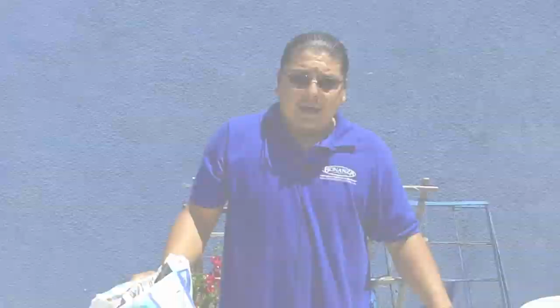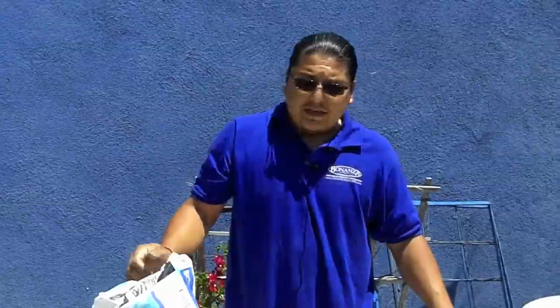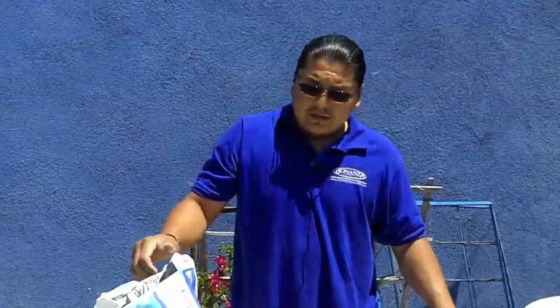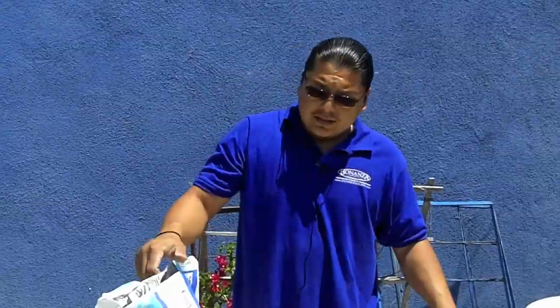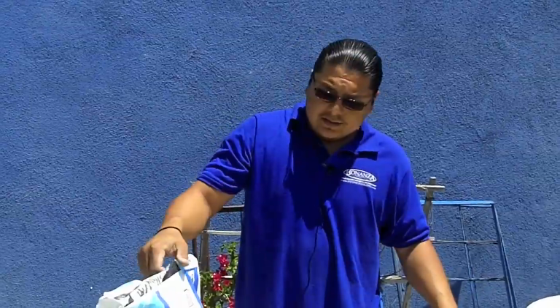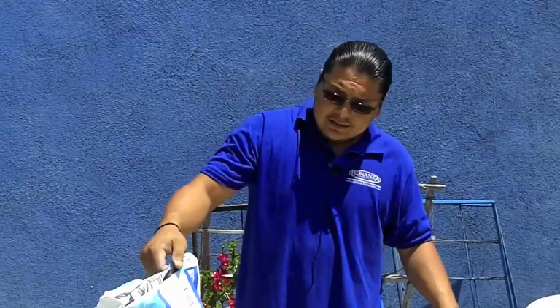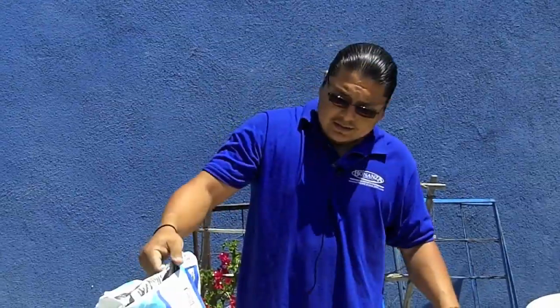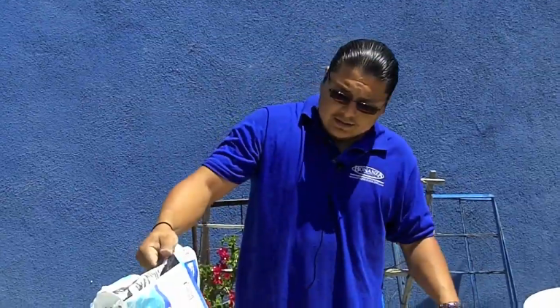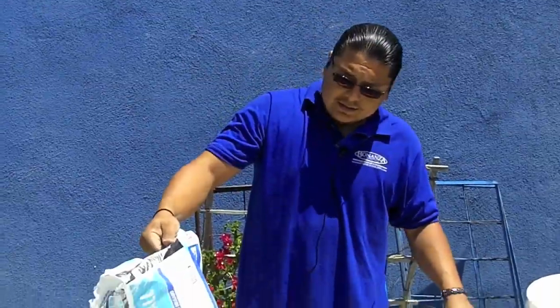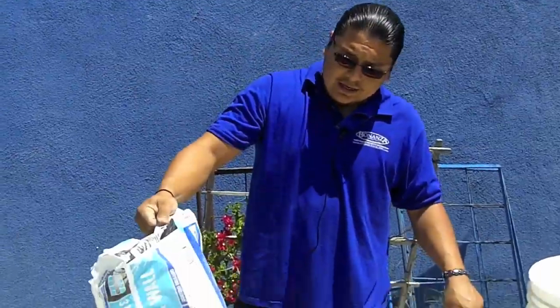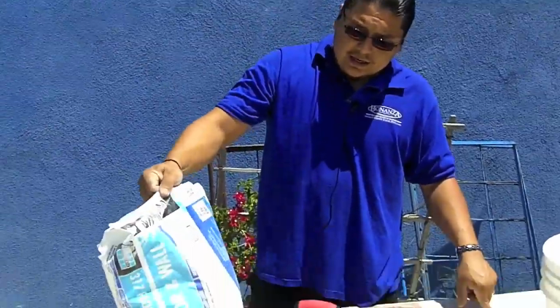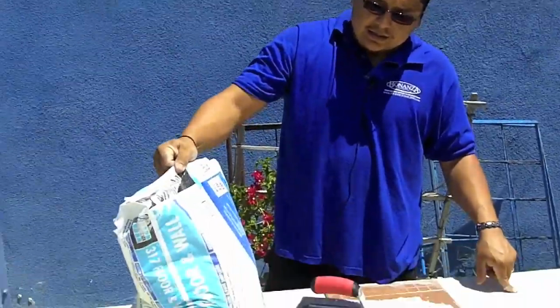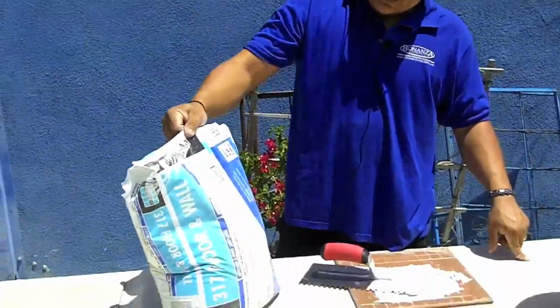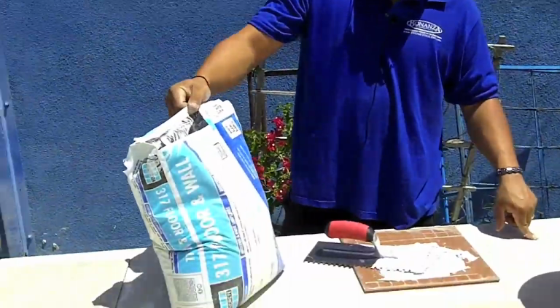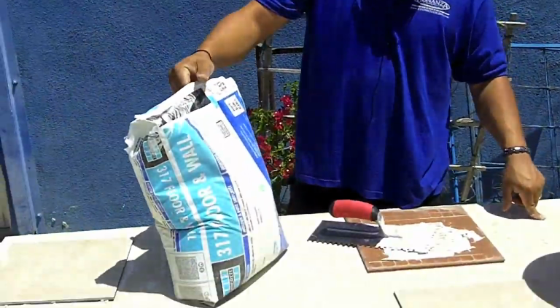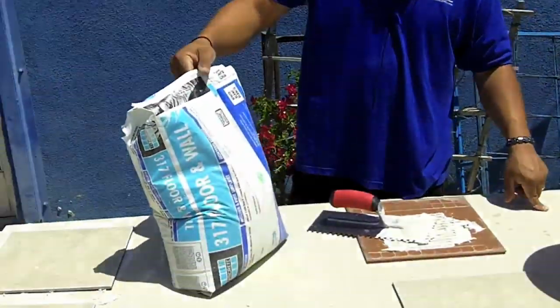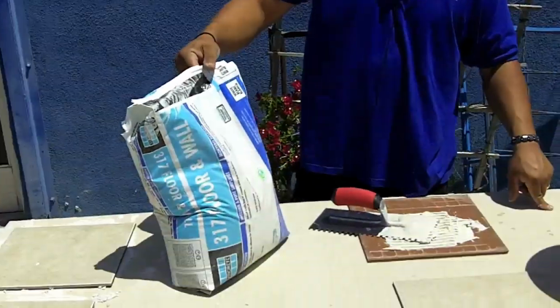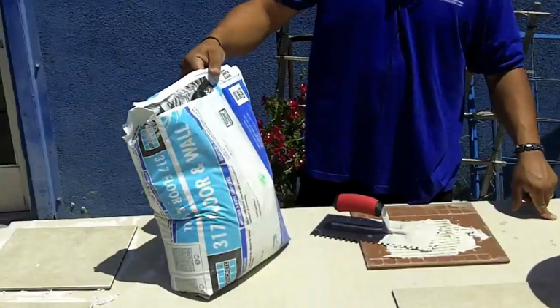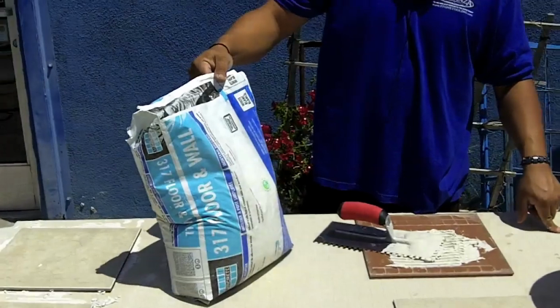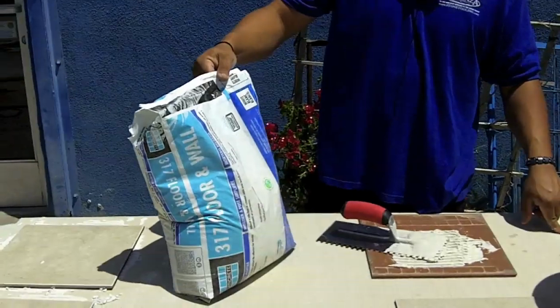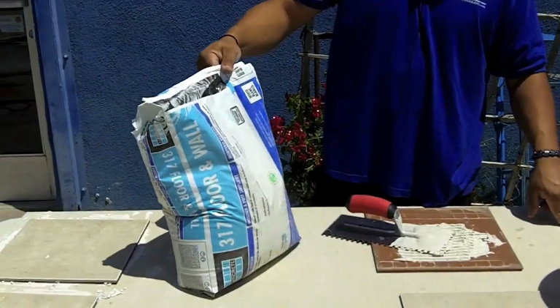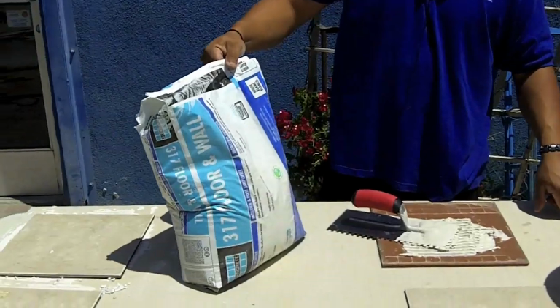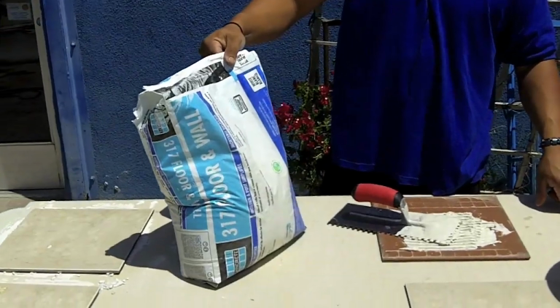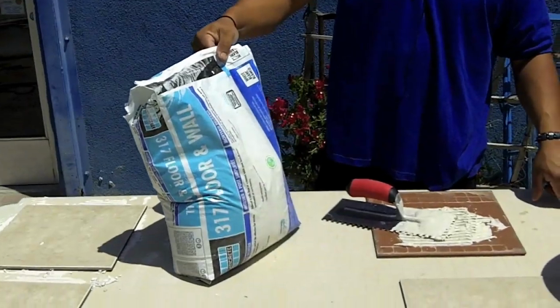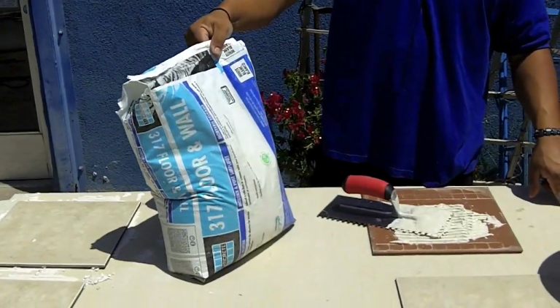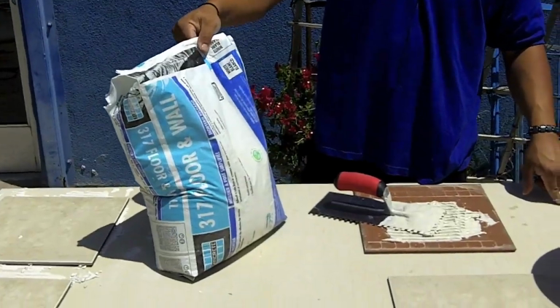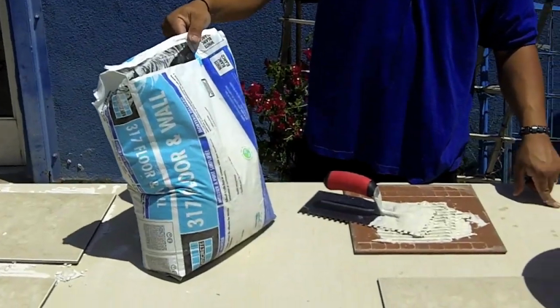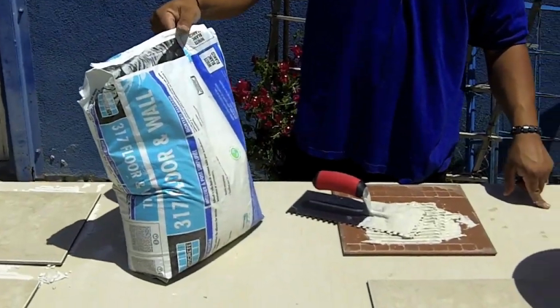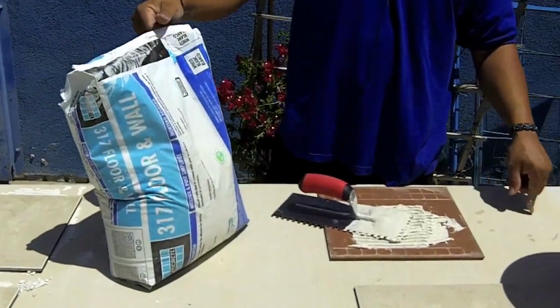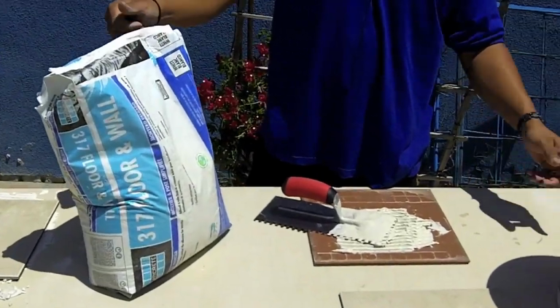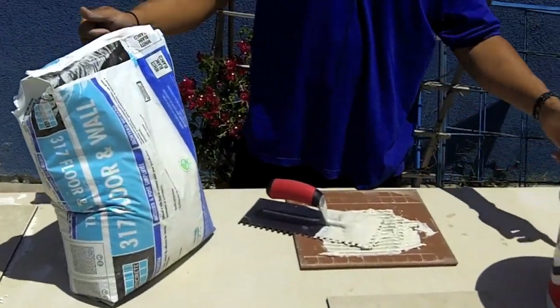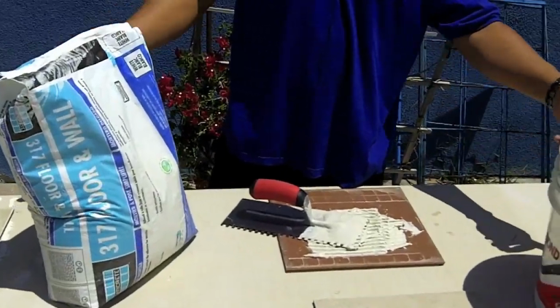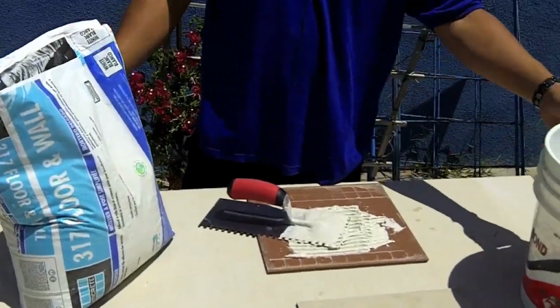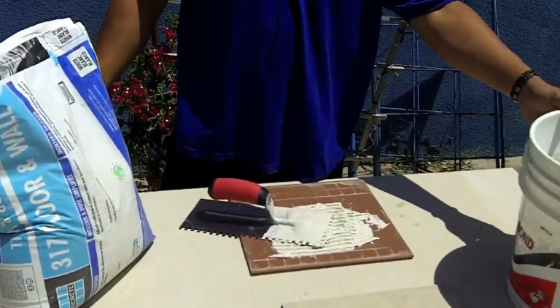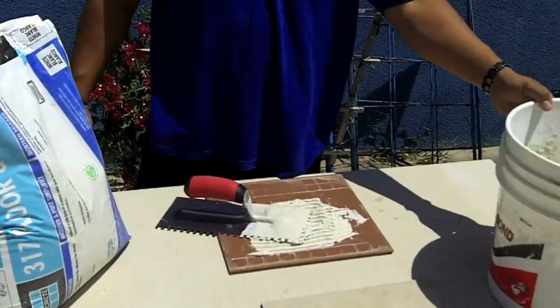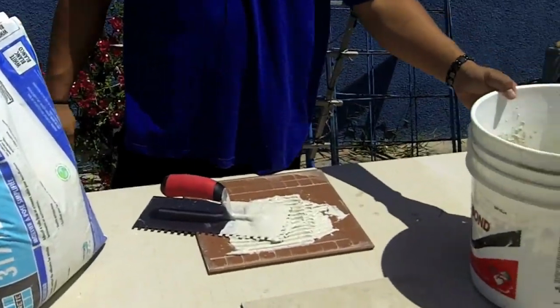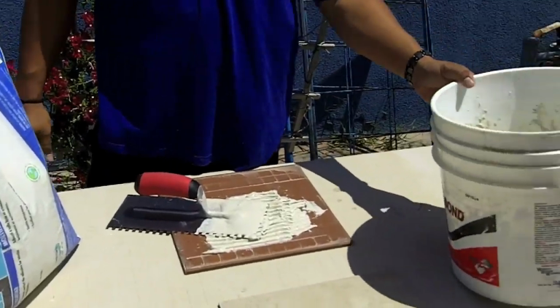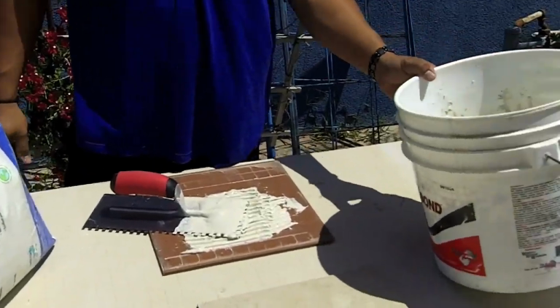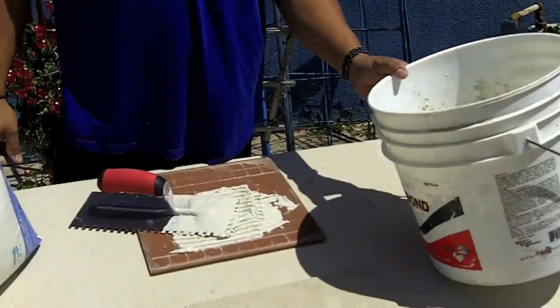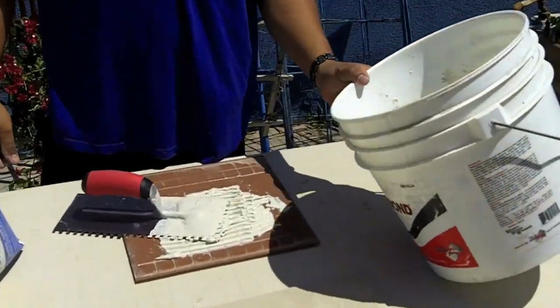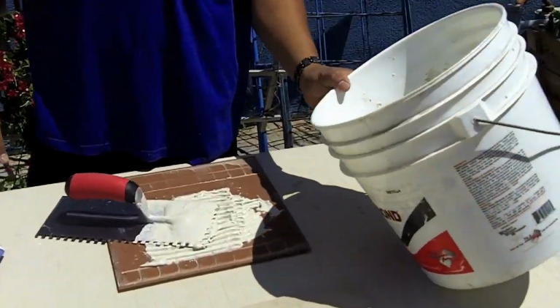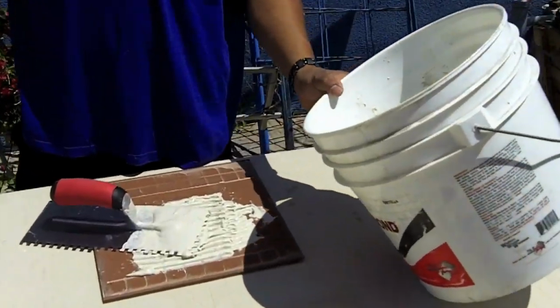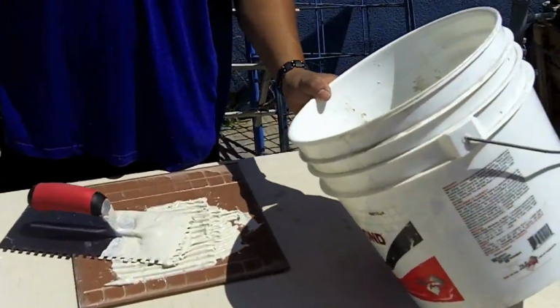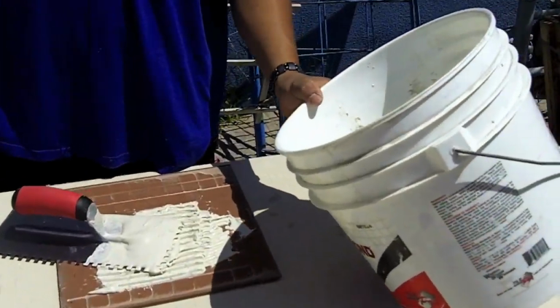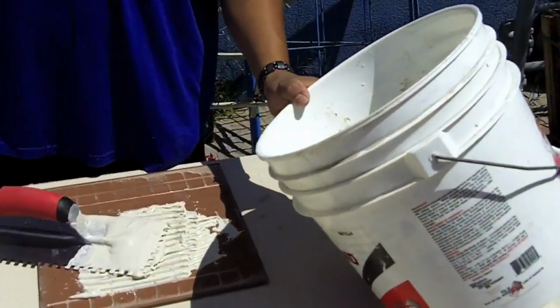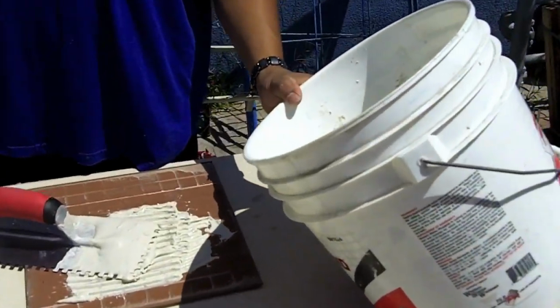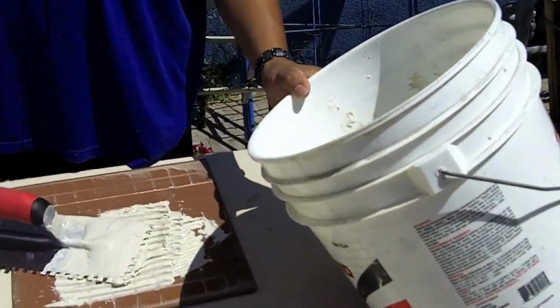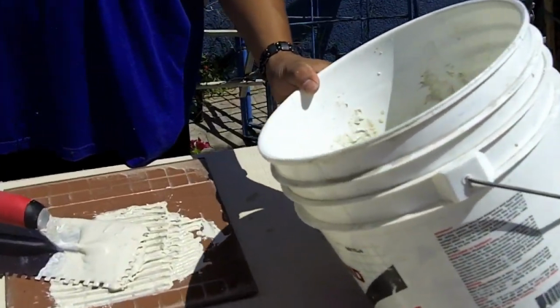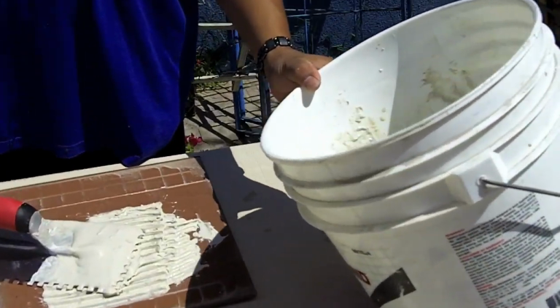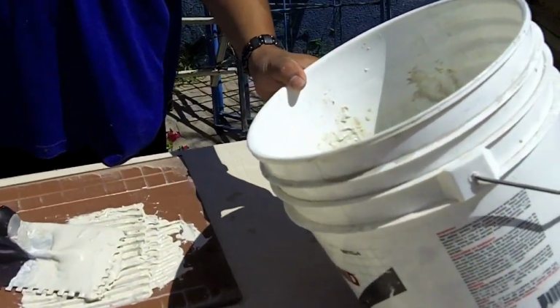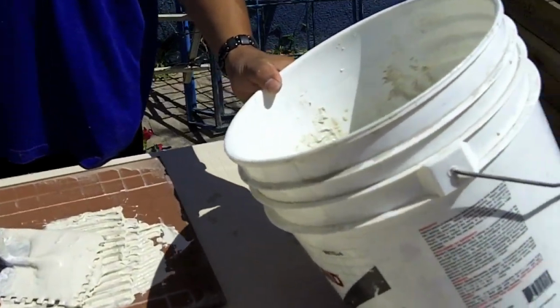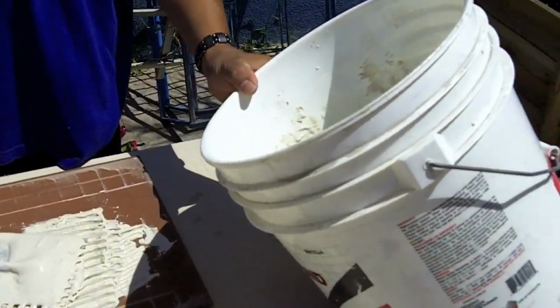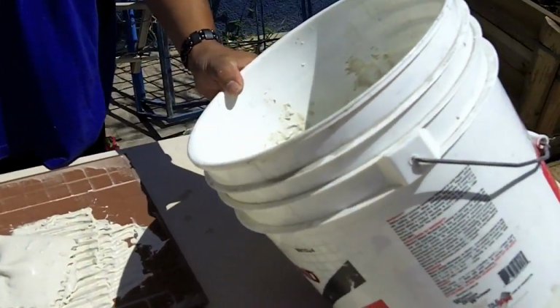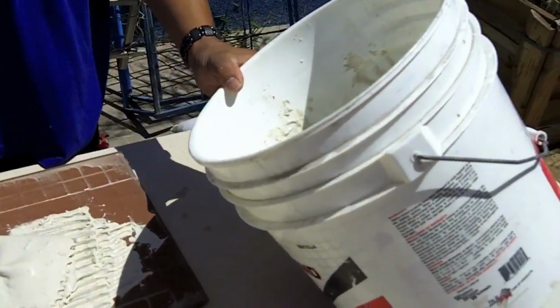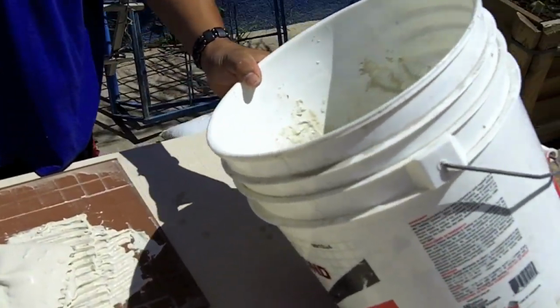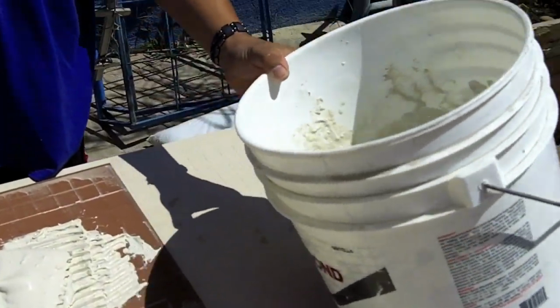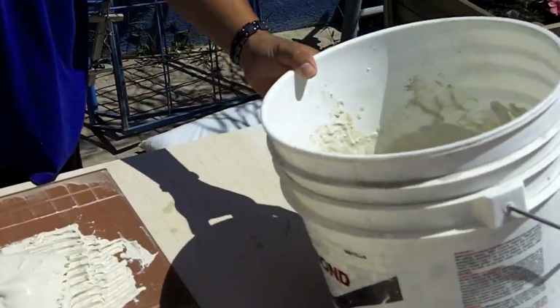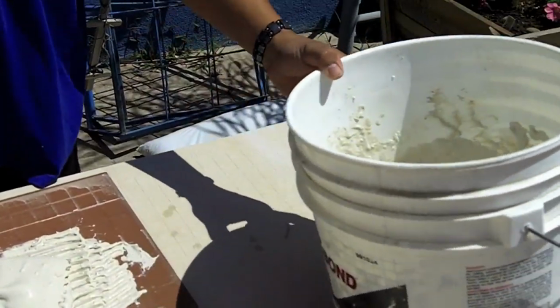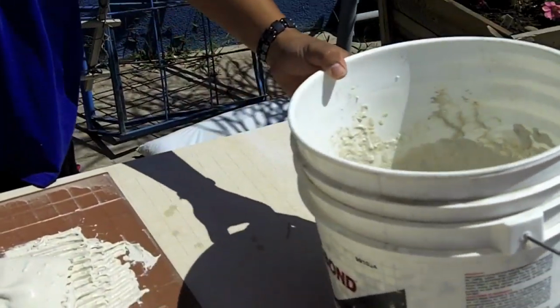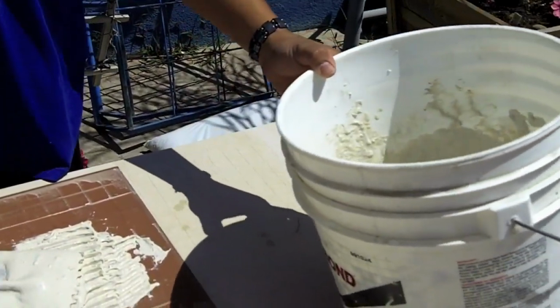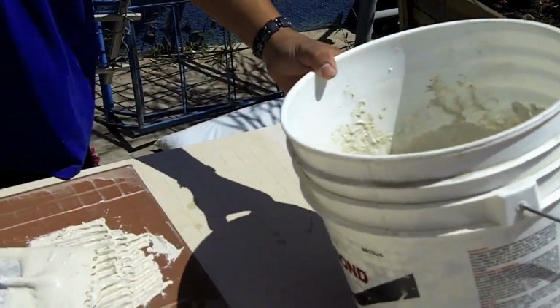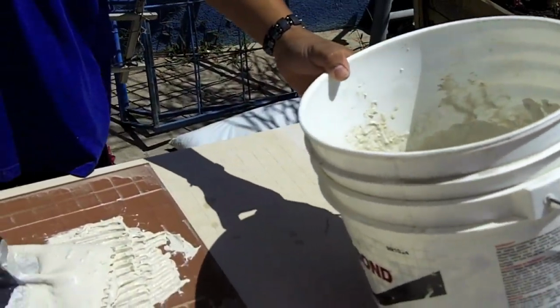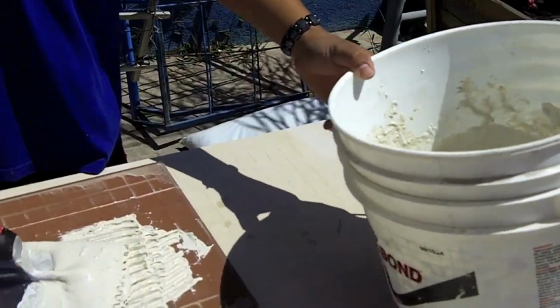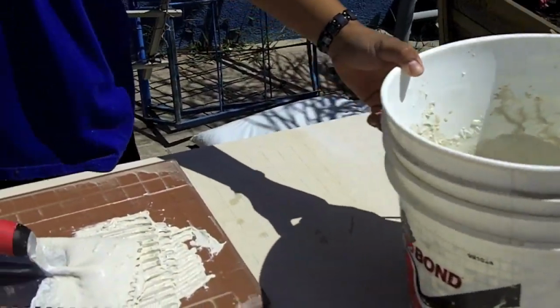As you can see, this is a Laticrete 317. We already pre-mixed it and we're going to set it on the hardybacker.